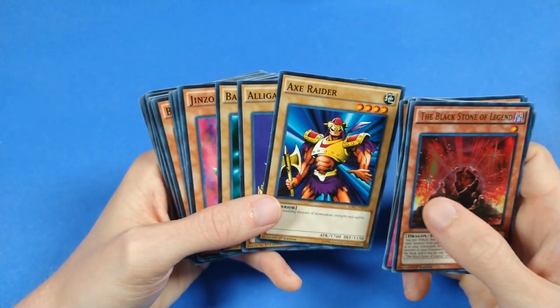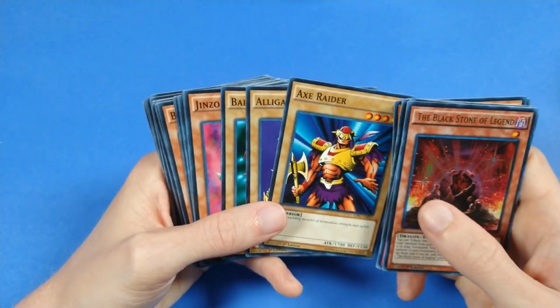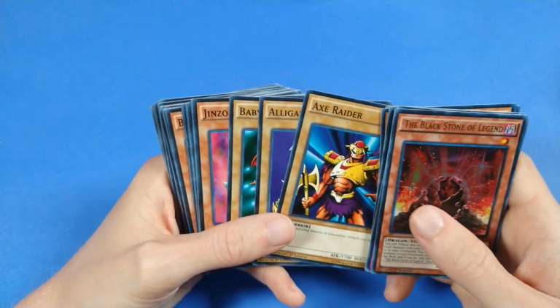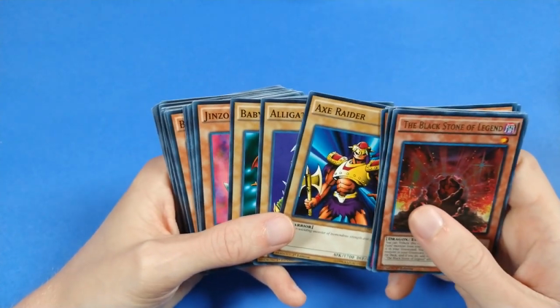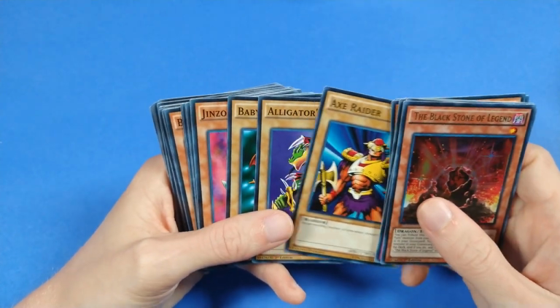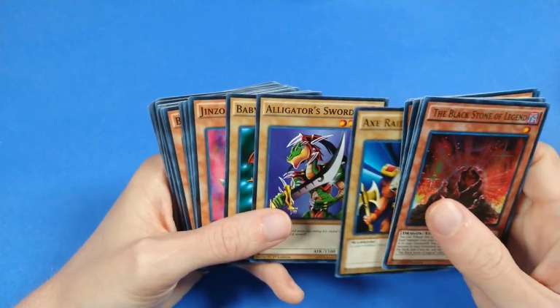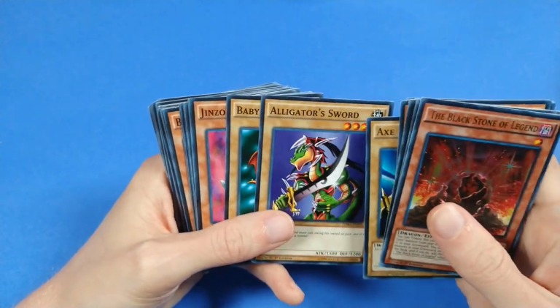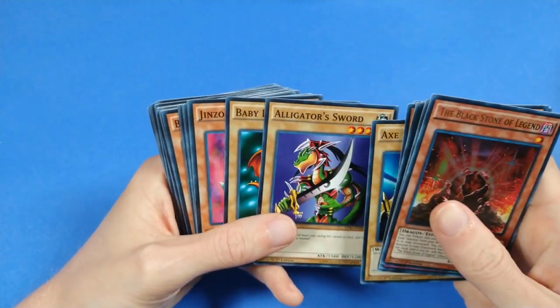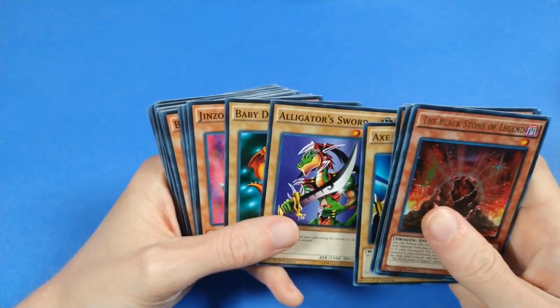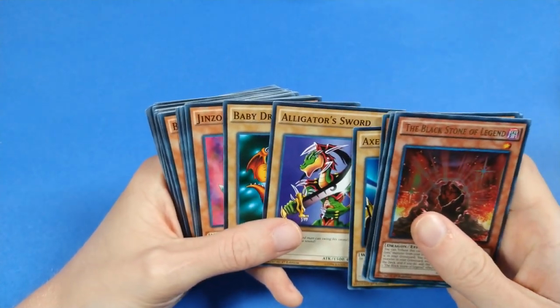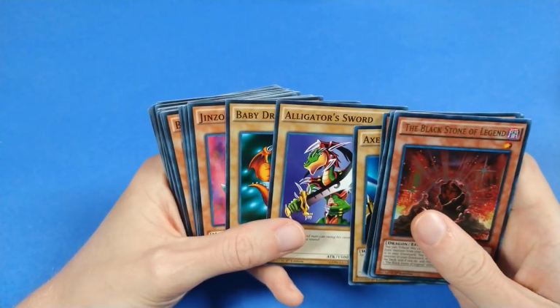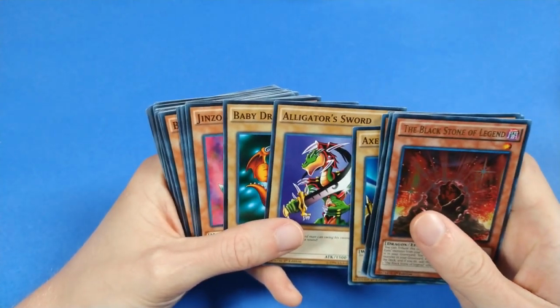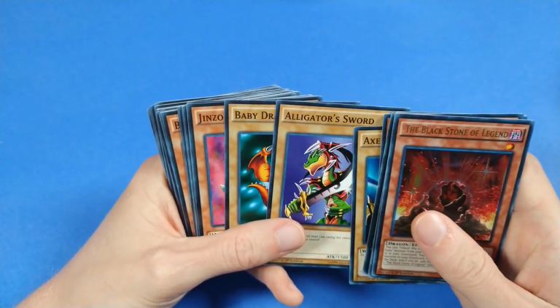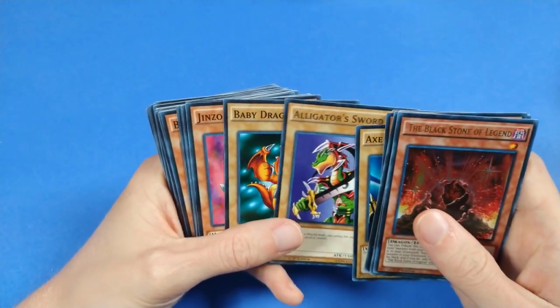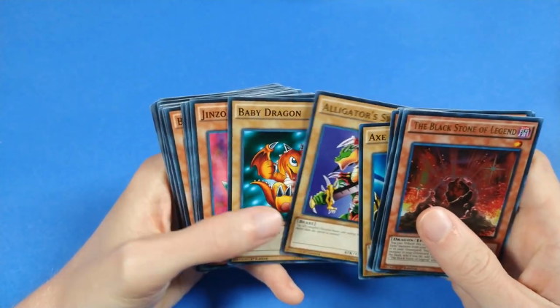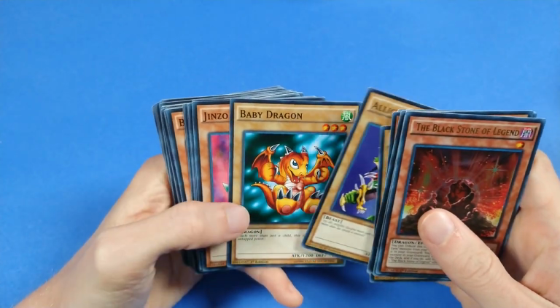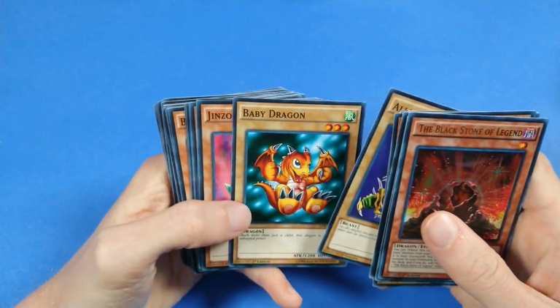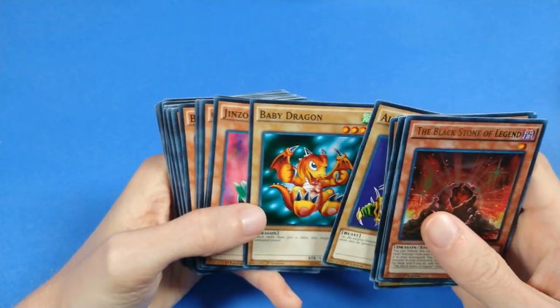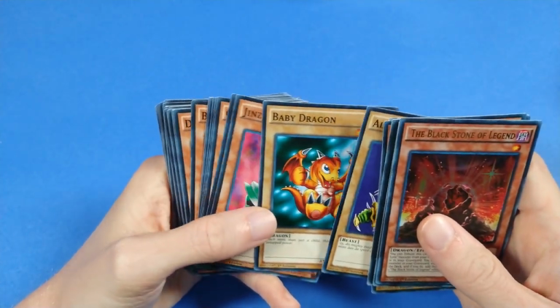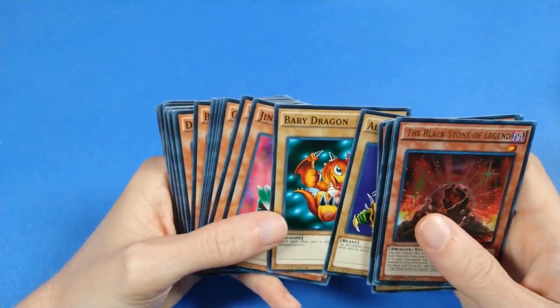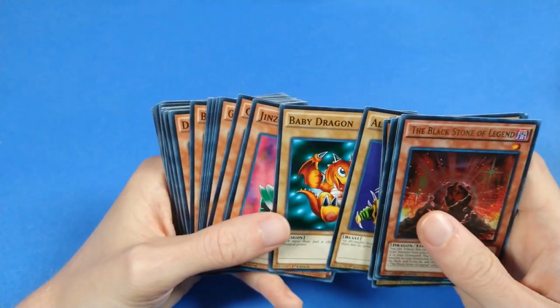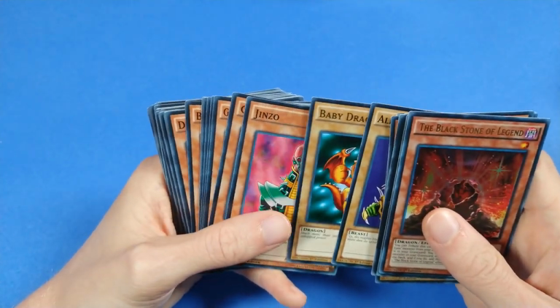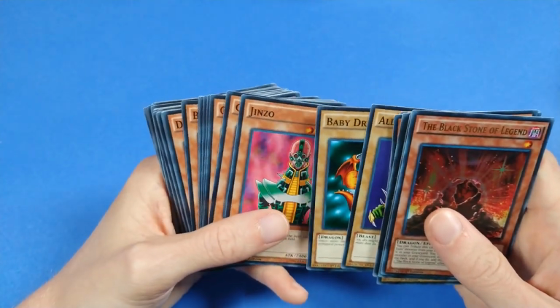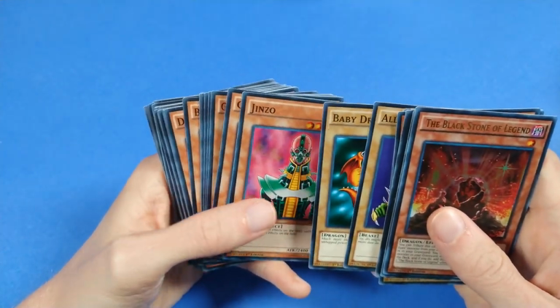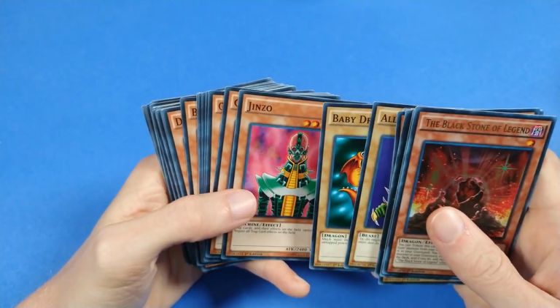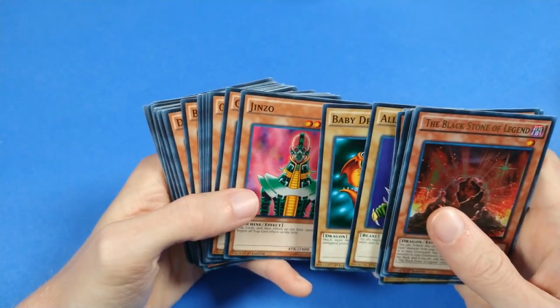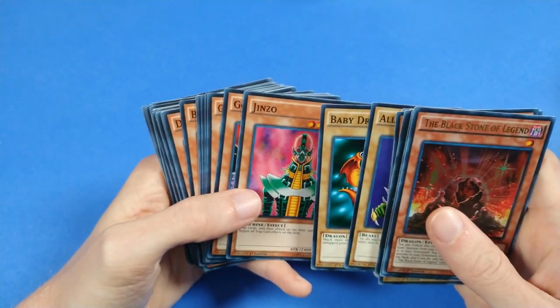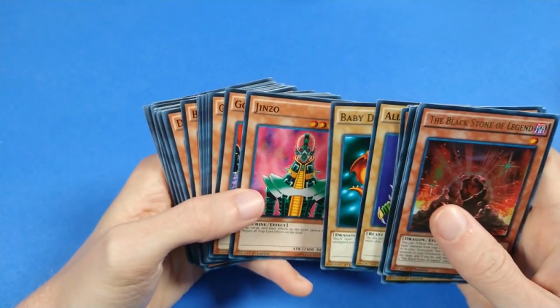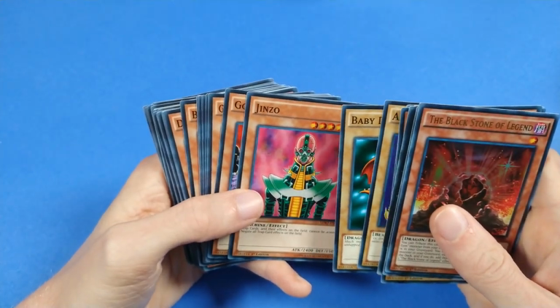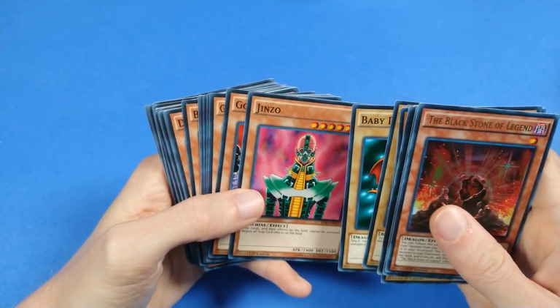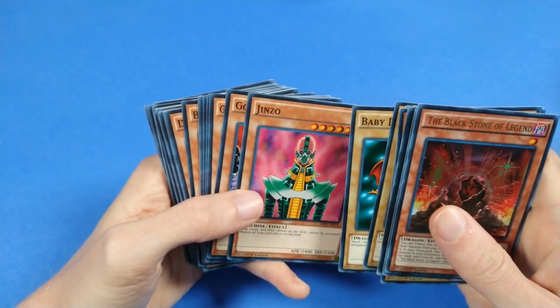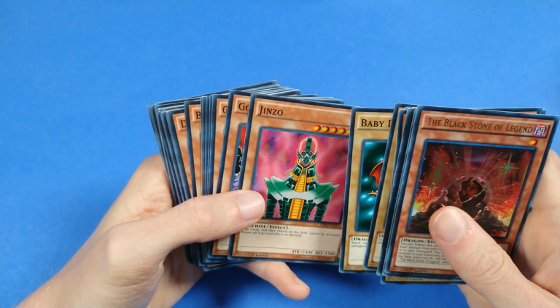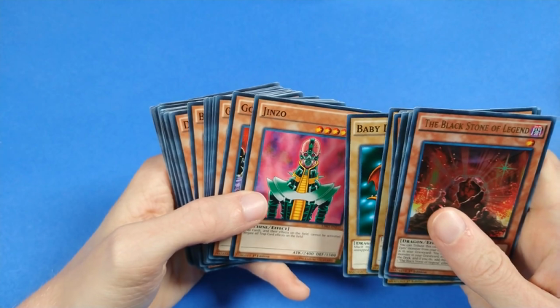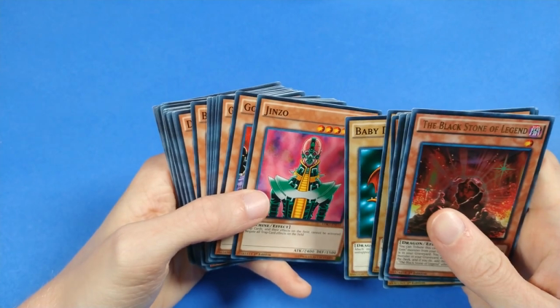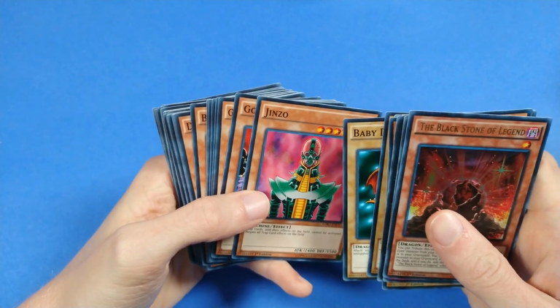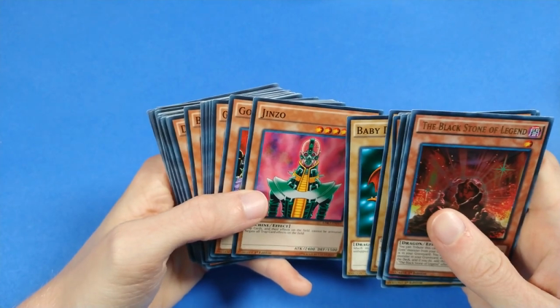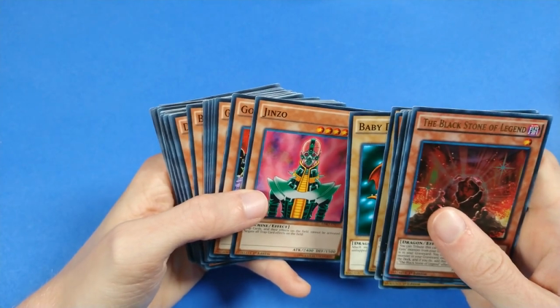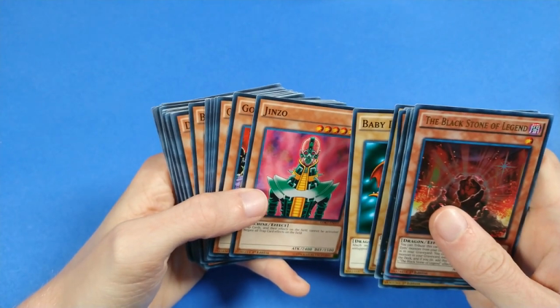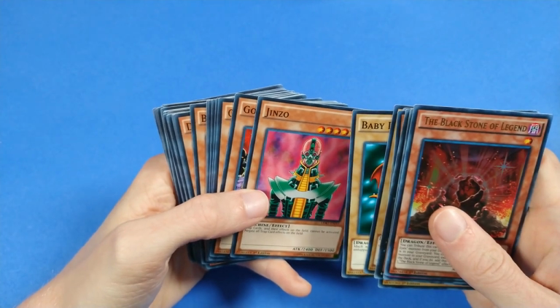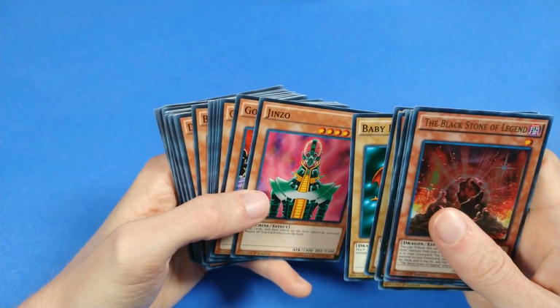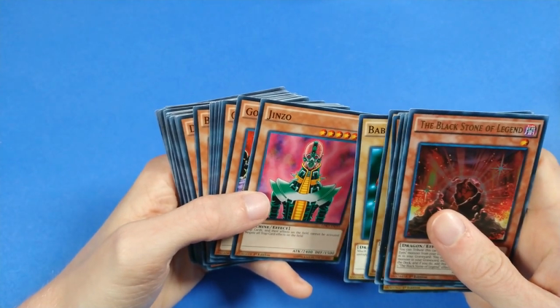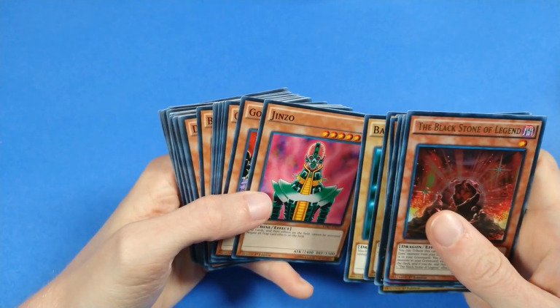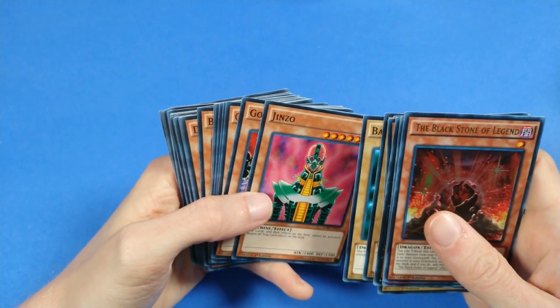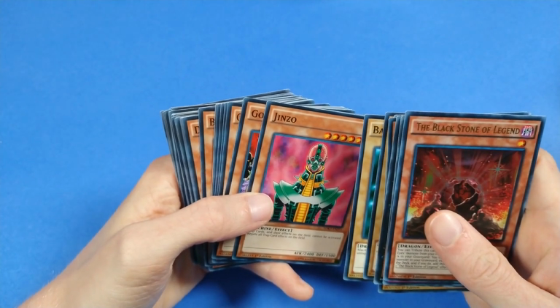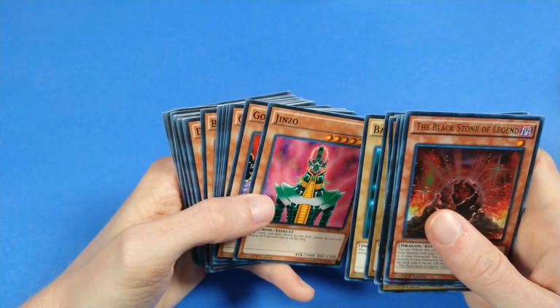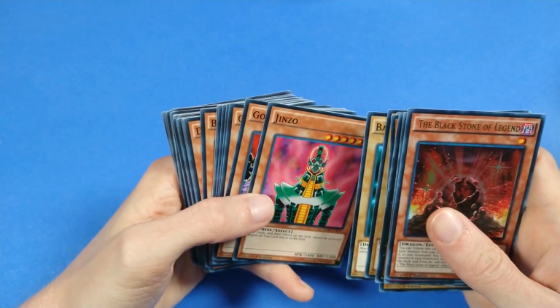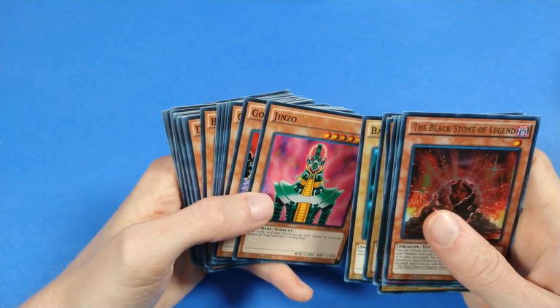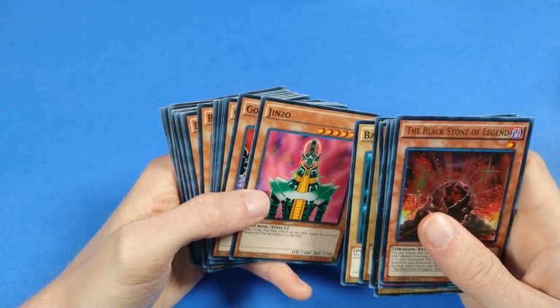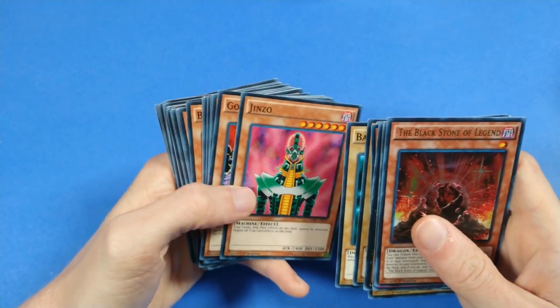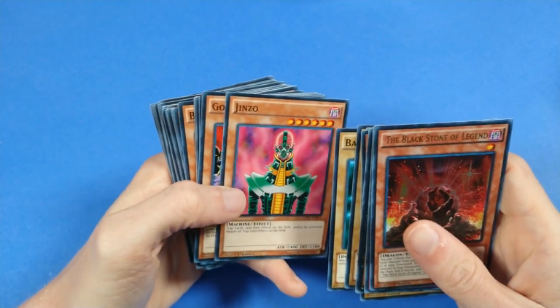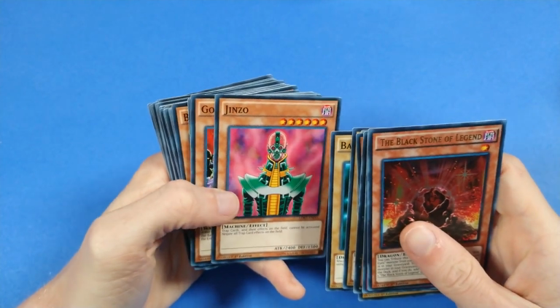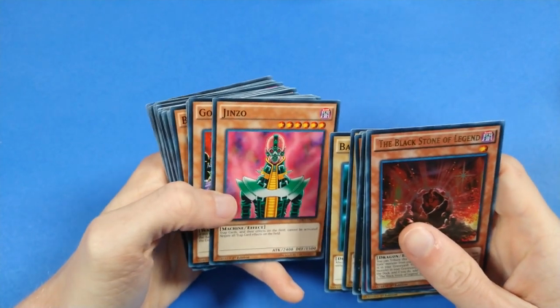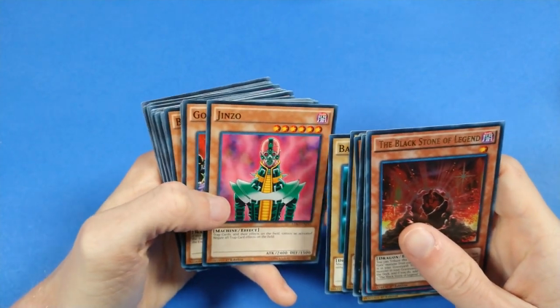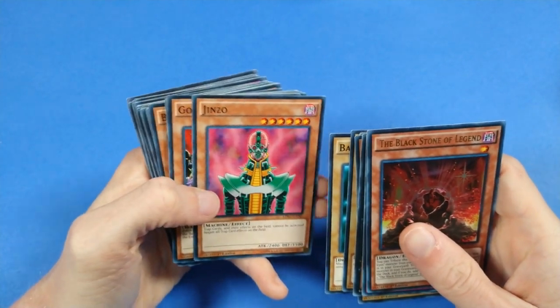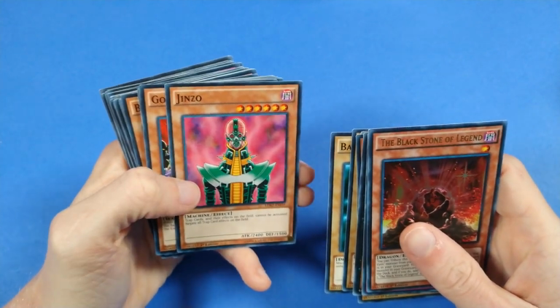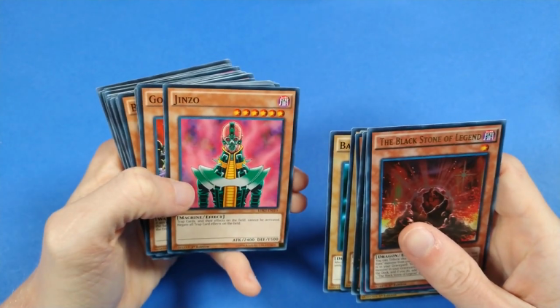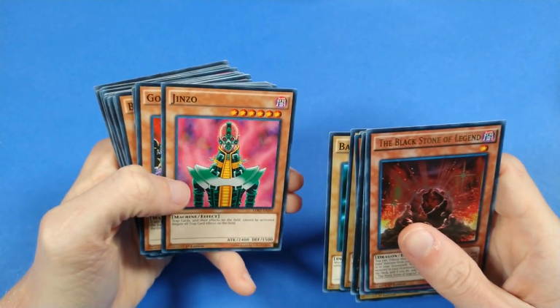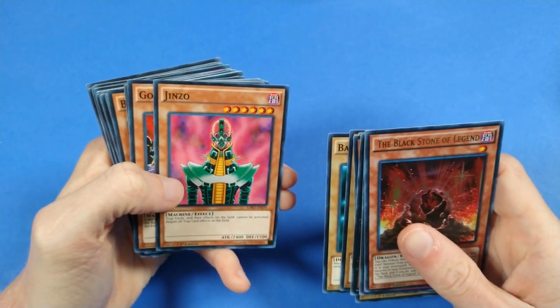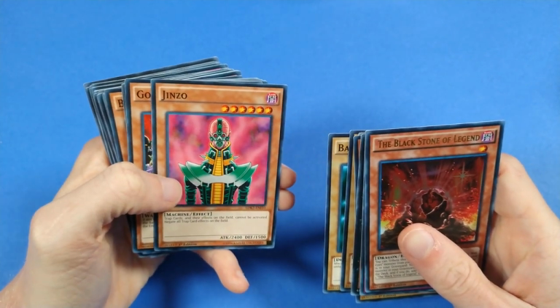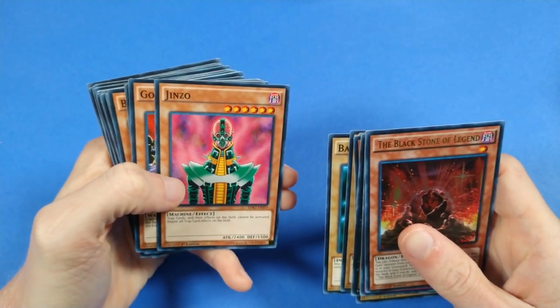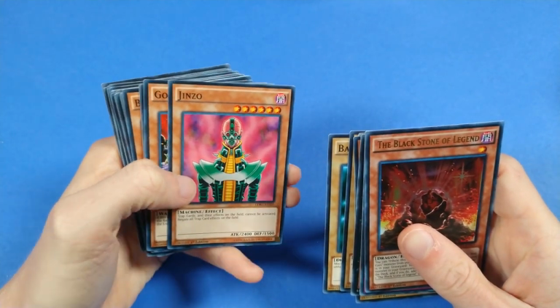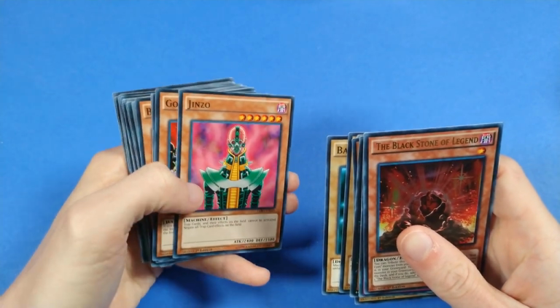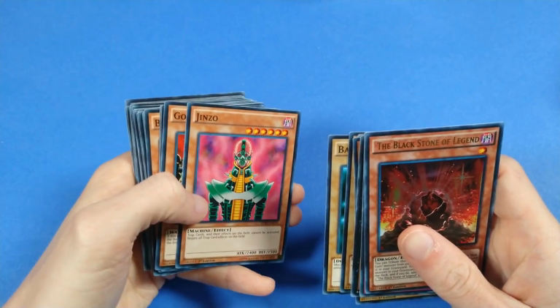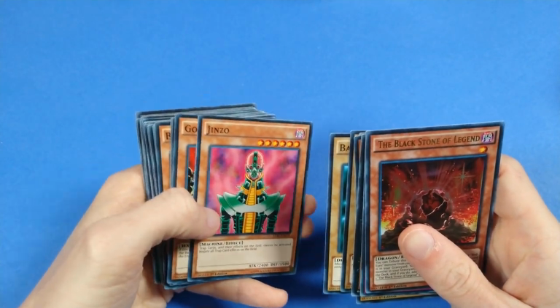Axe Raider, Alligator Sword, and Baby Dragon, which actually do have a function in the deck, but not a great one in my opinion.